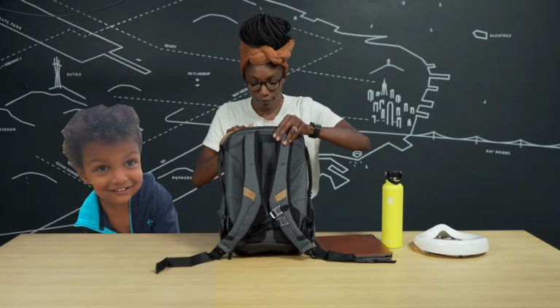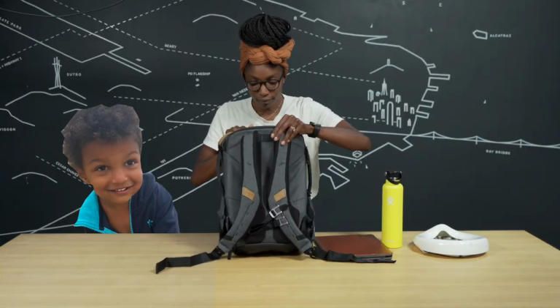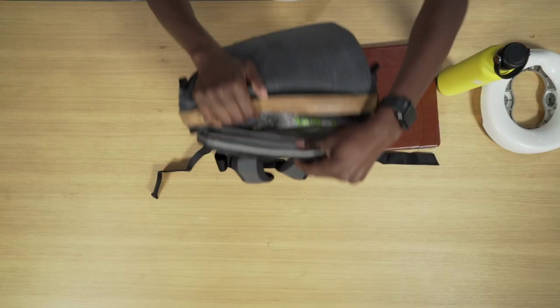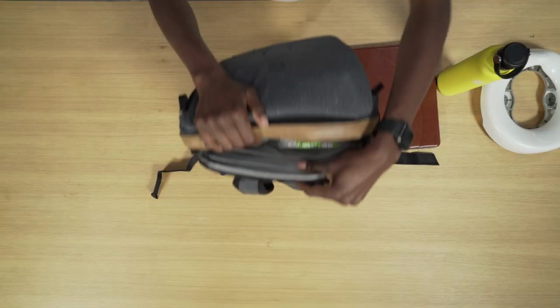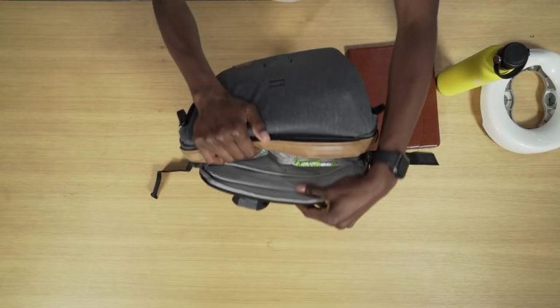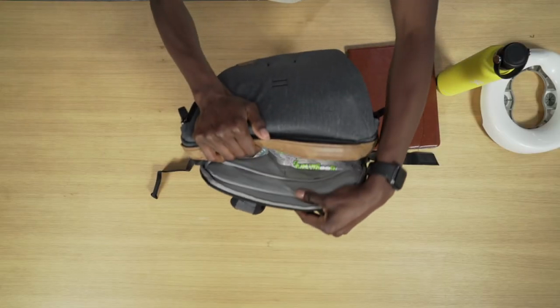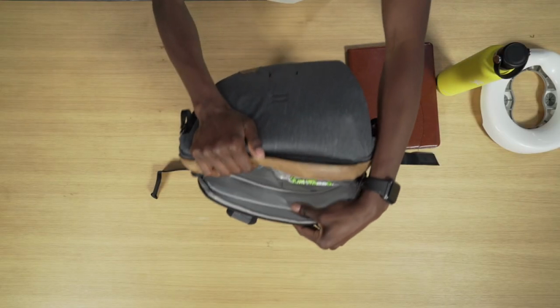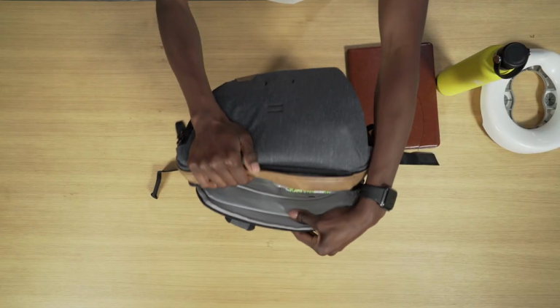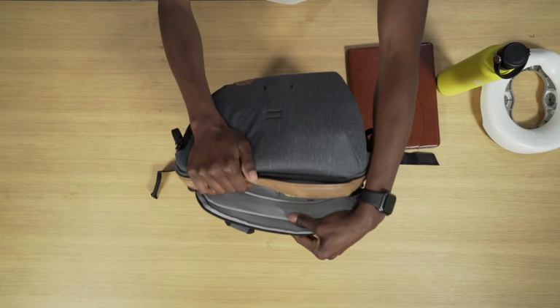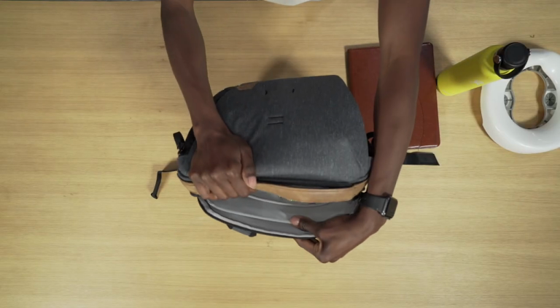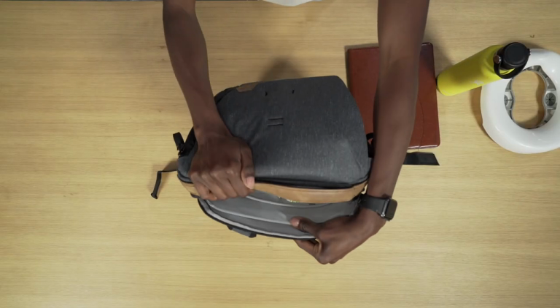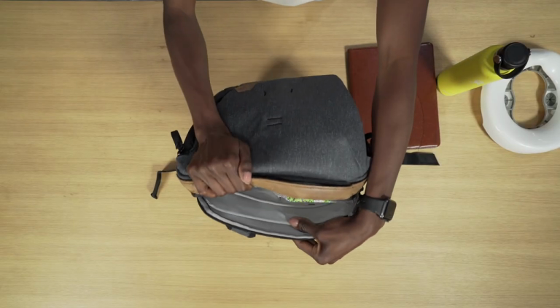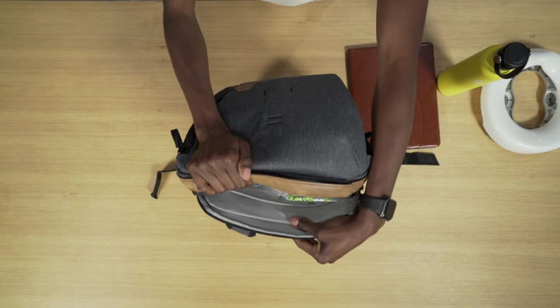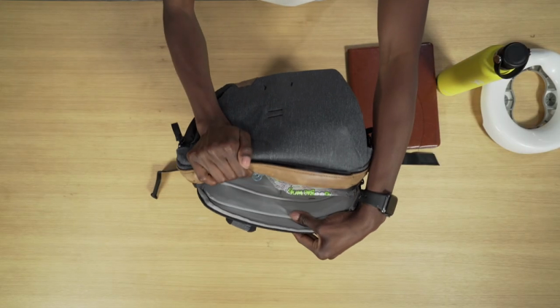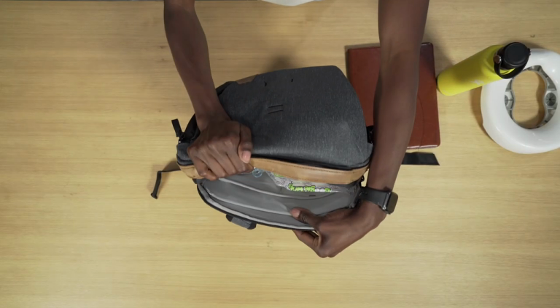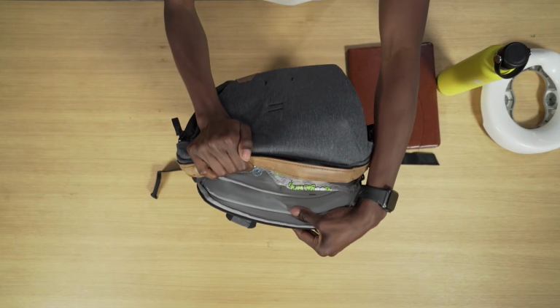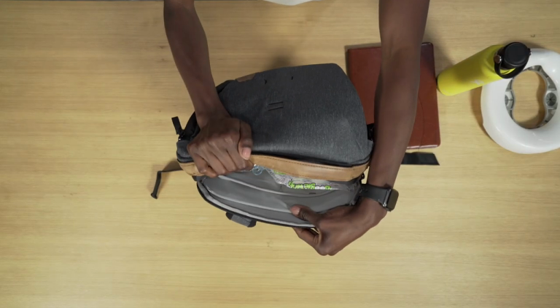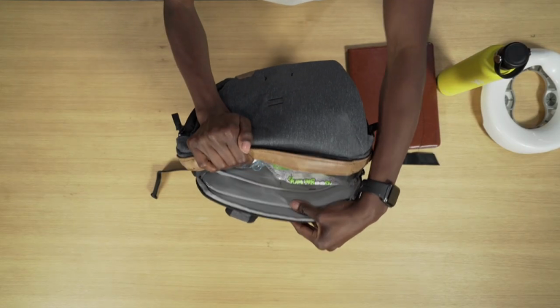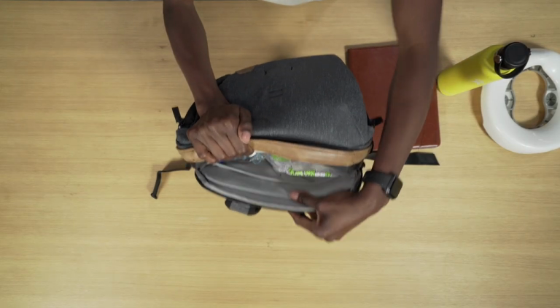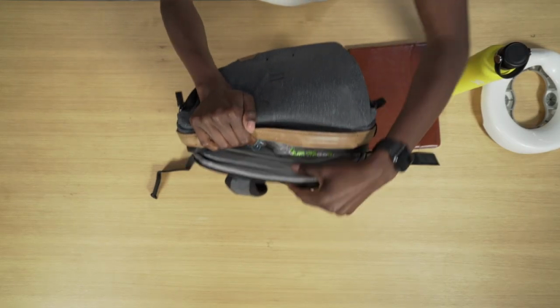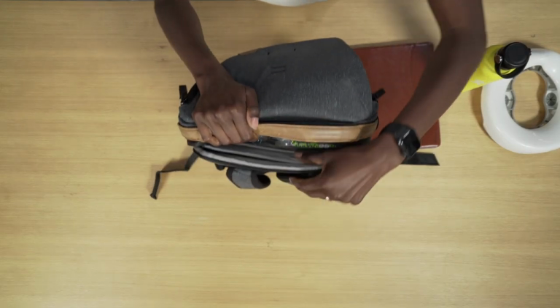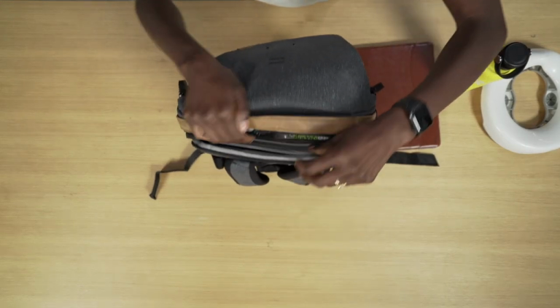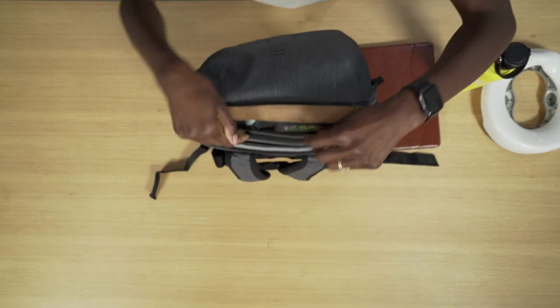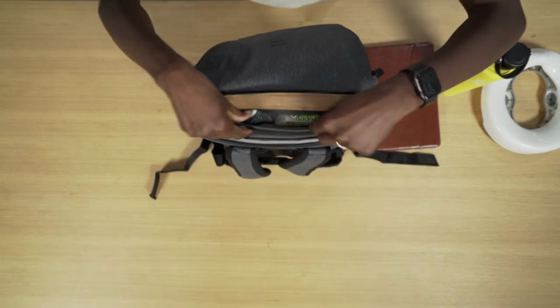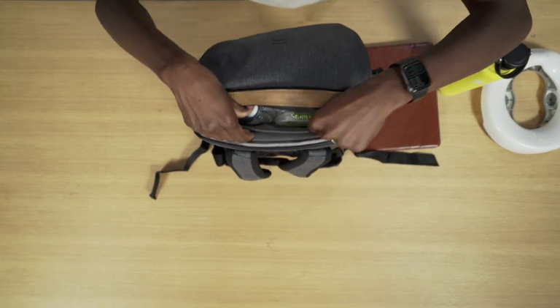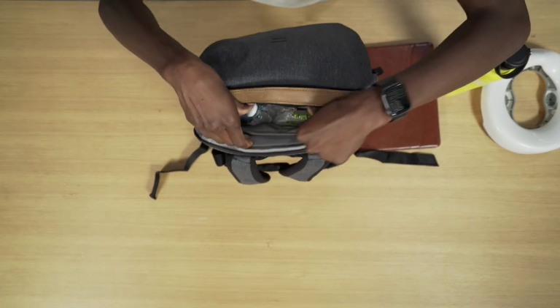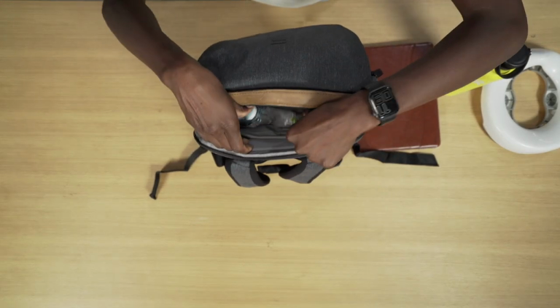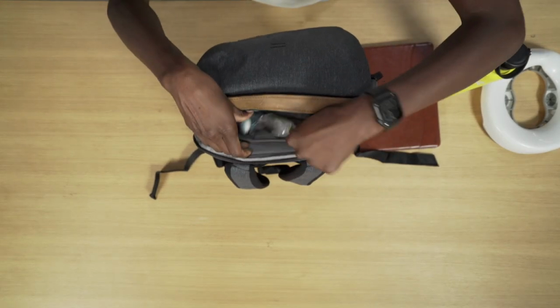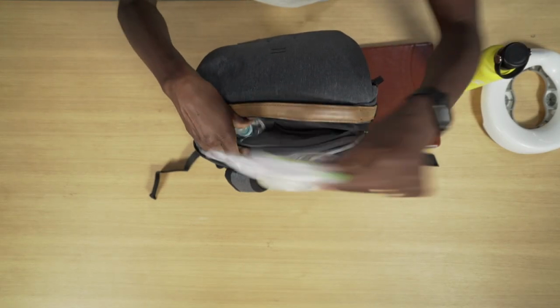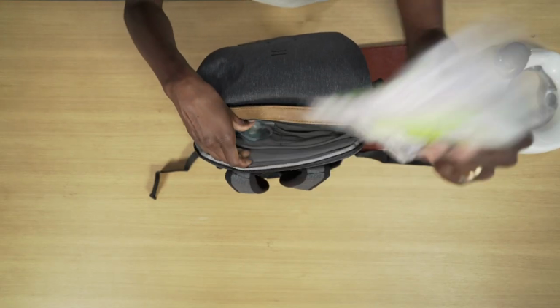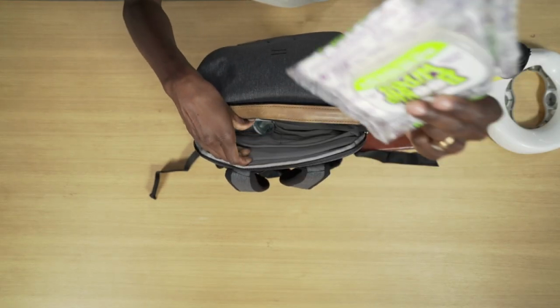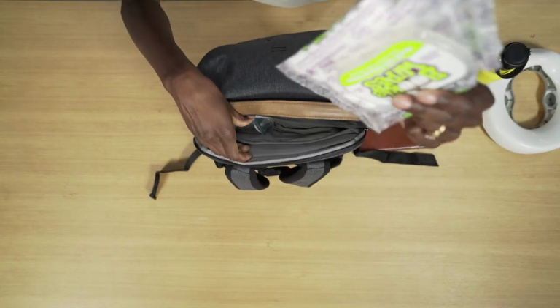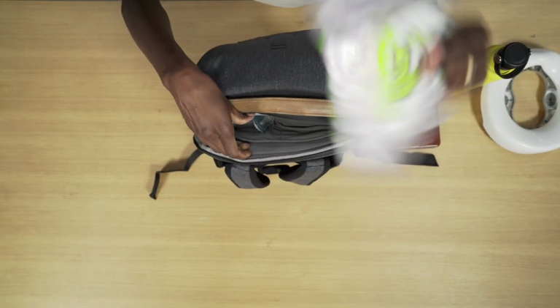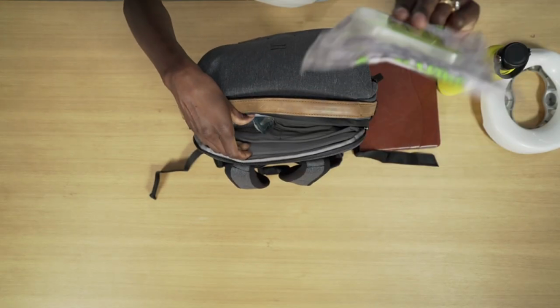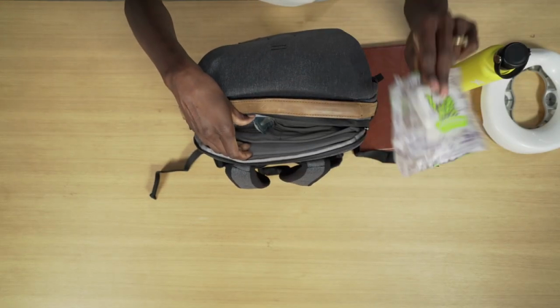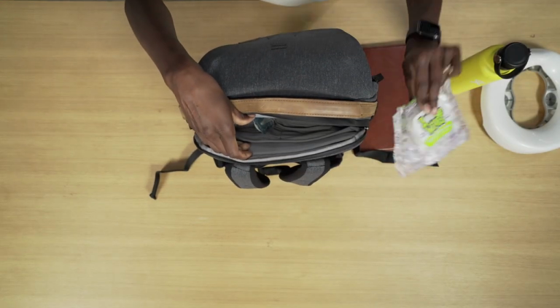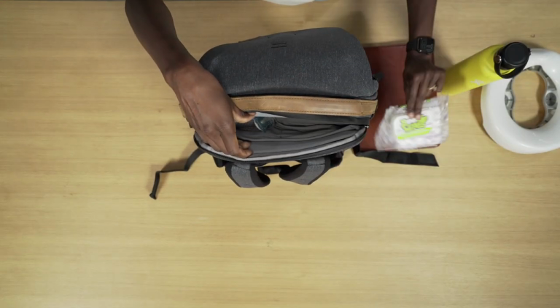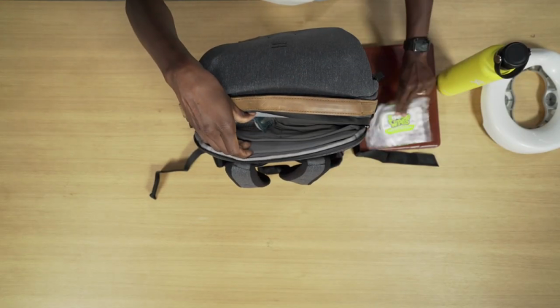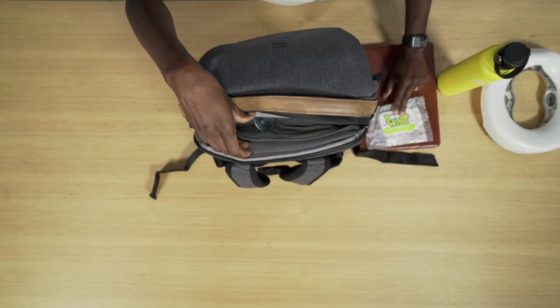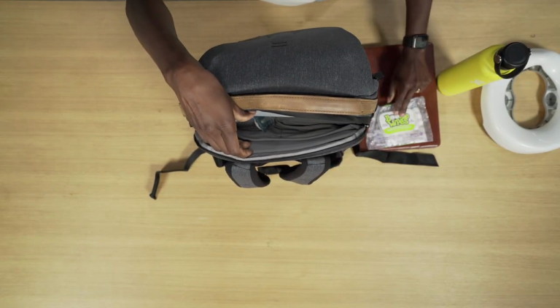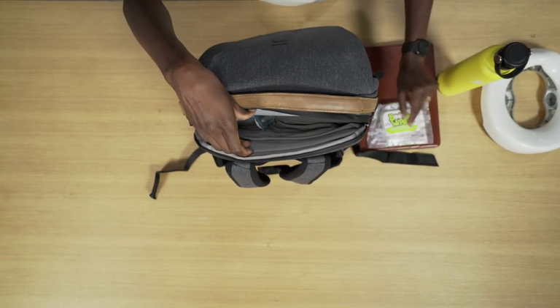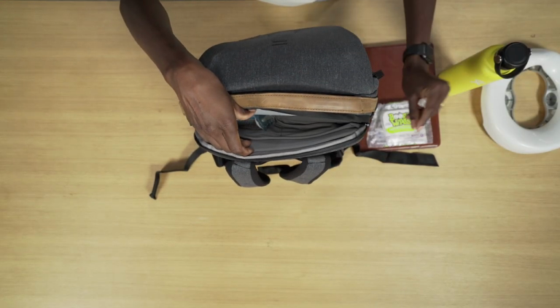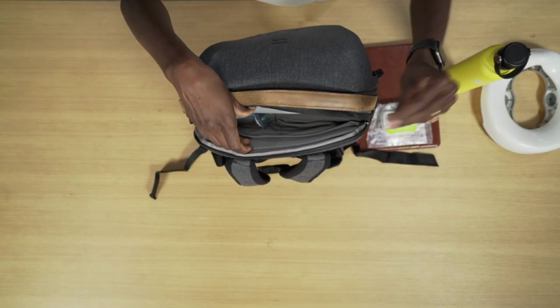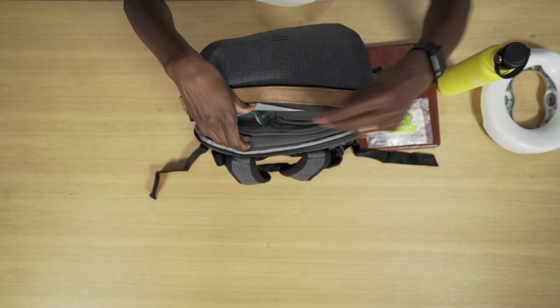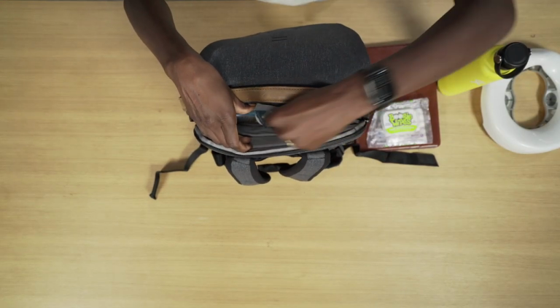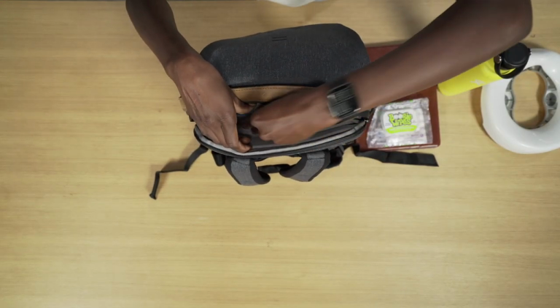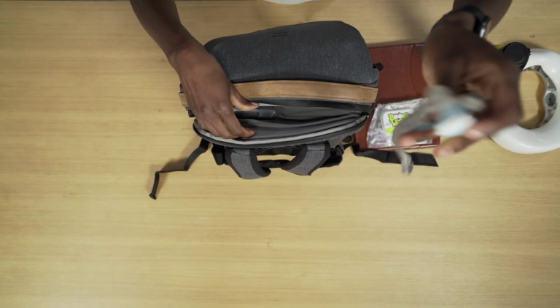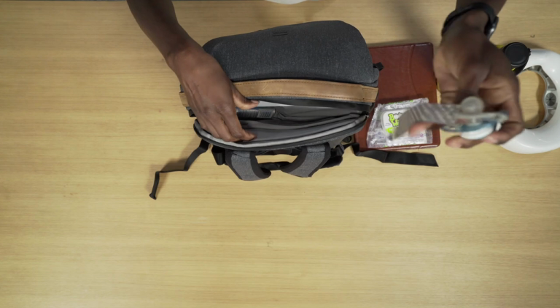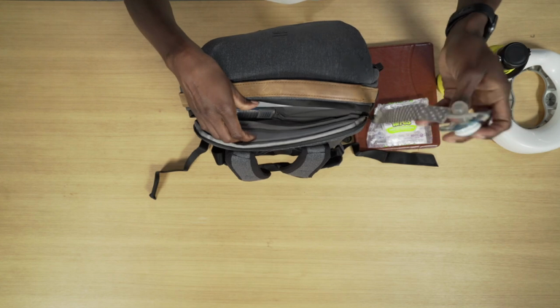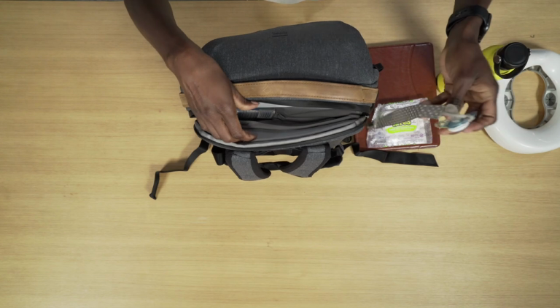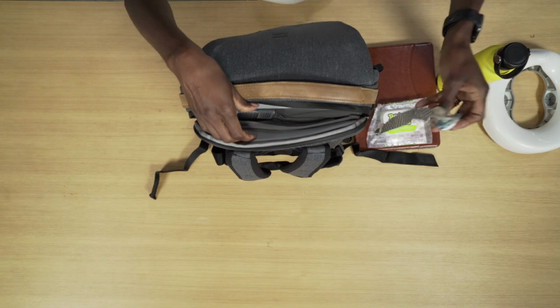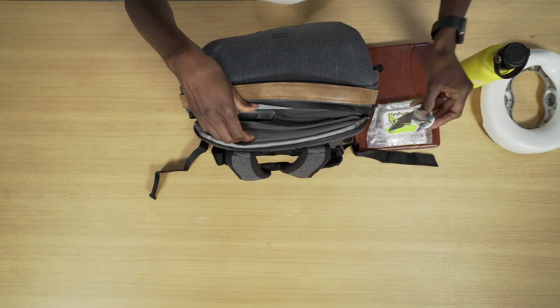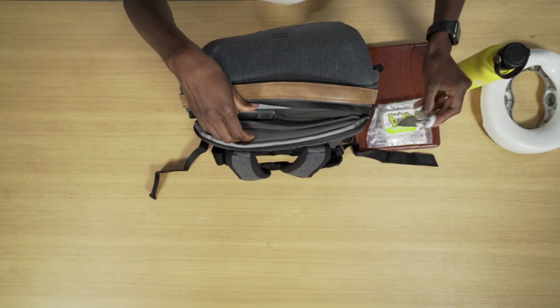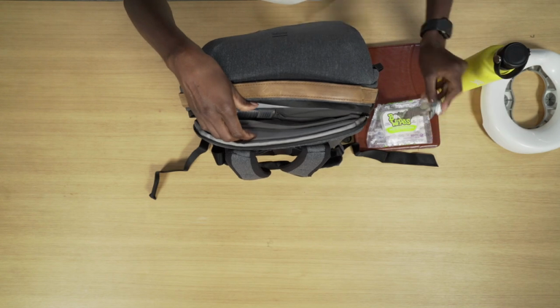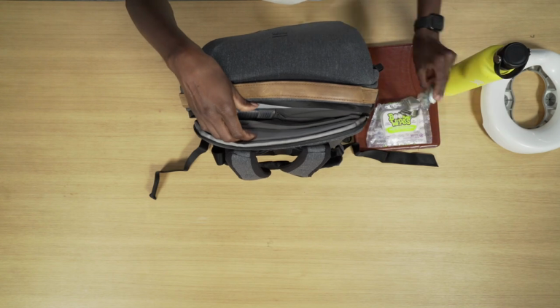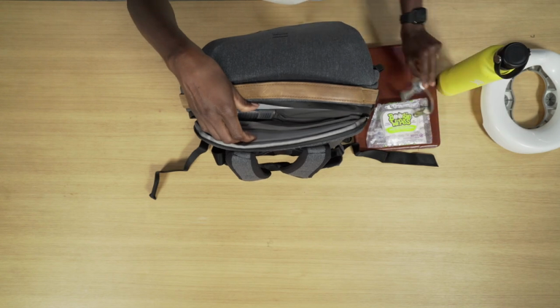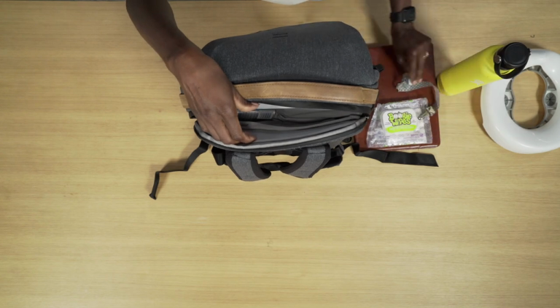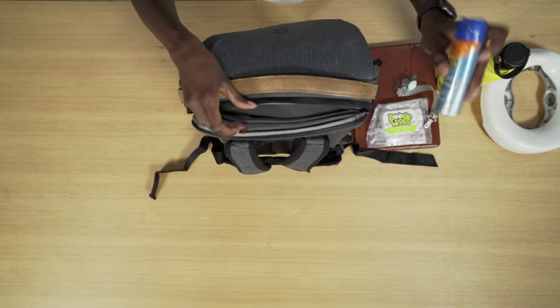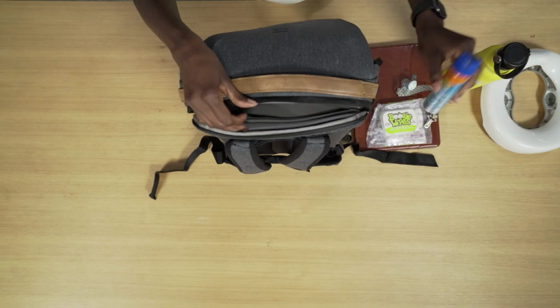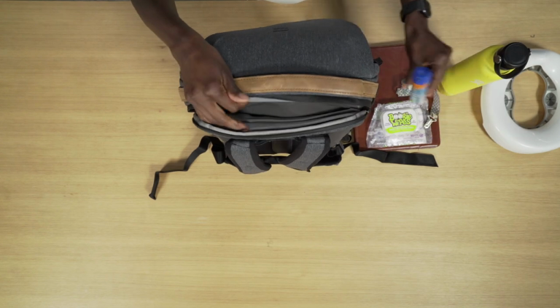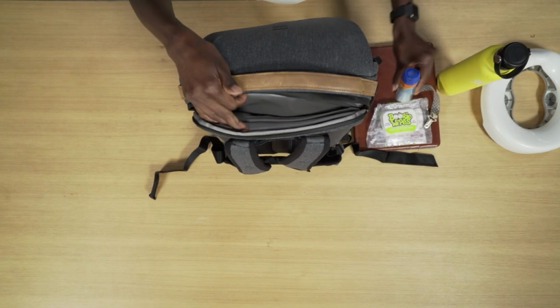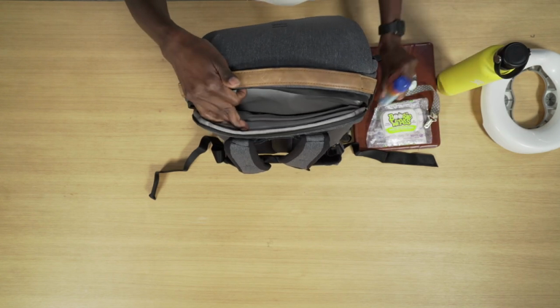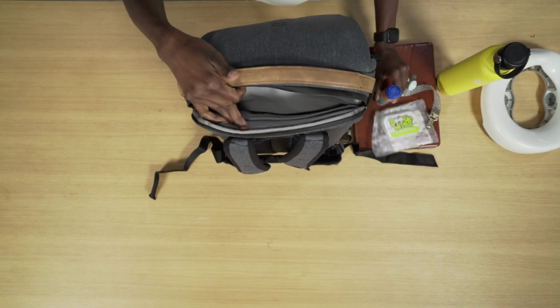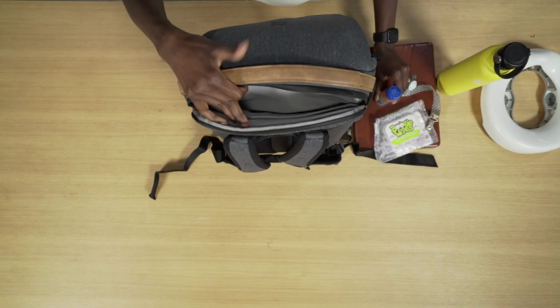I've got my quick access pocket here at the top where I keep some boogie wipes, a quick pacifier, and some sunscreen.